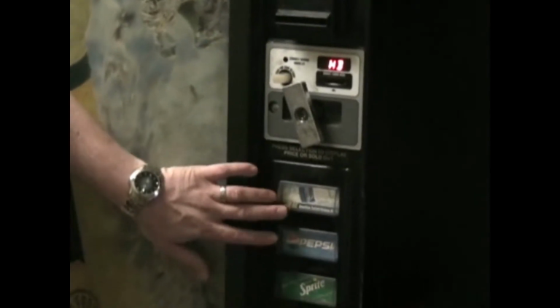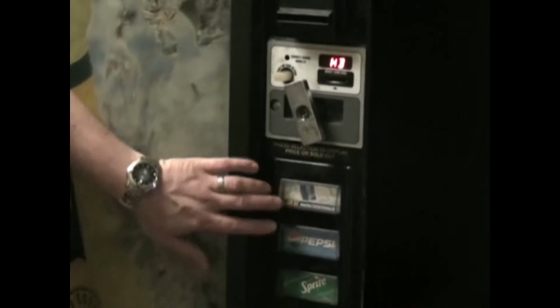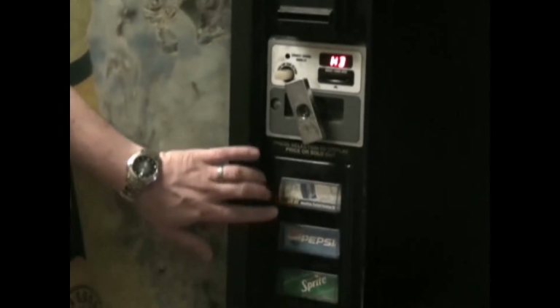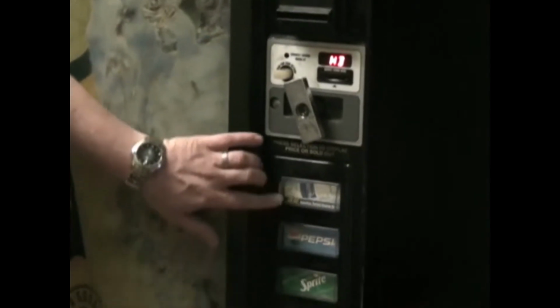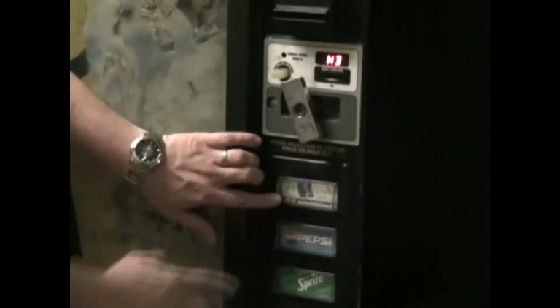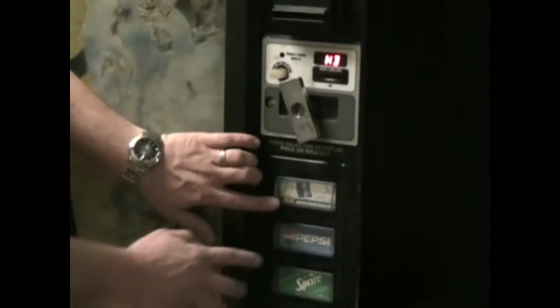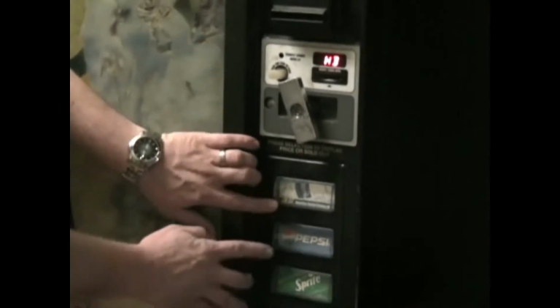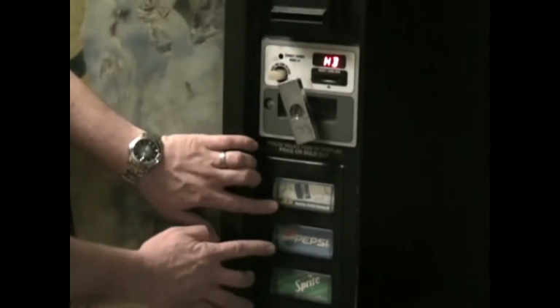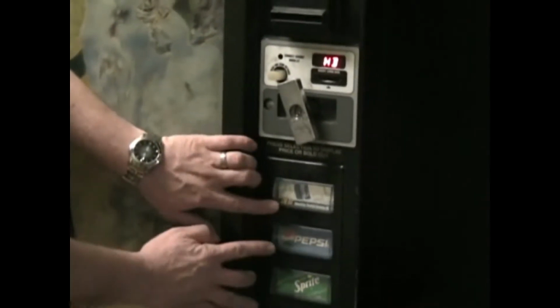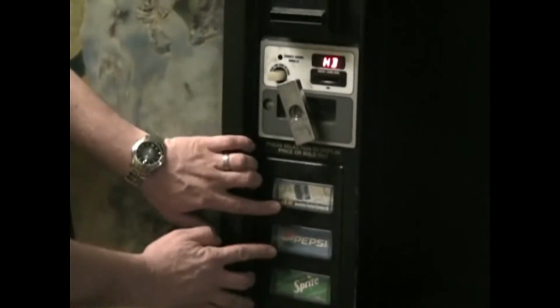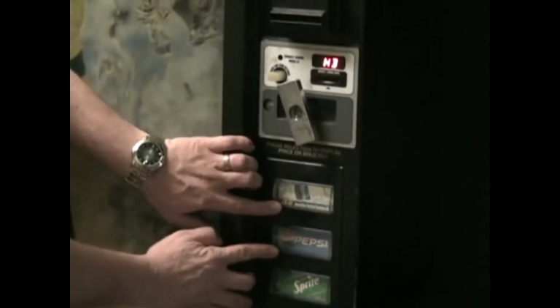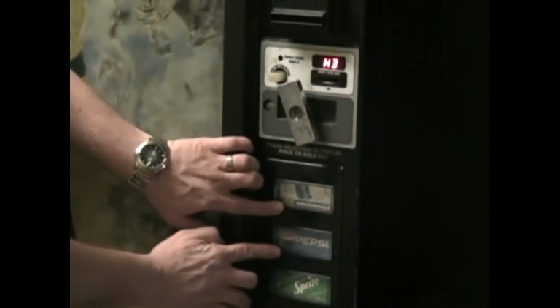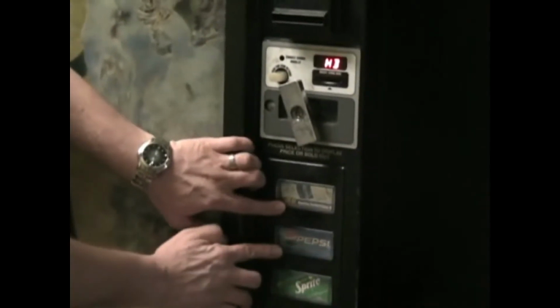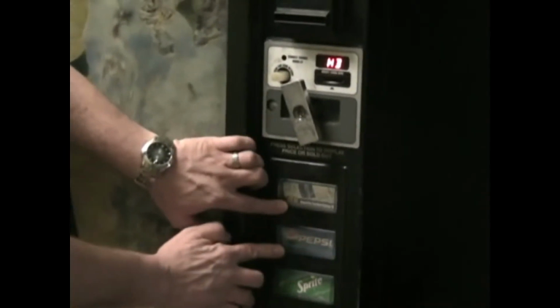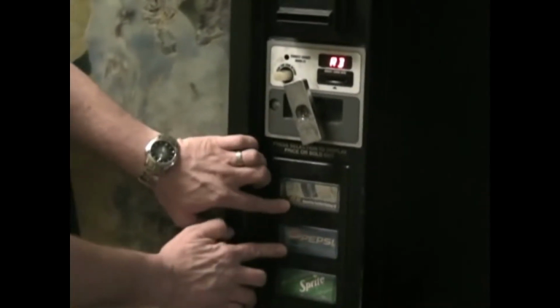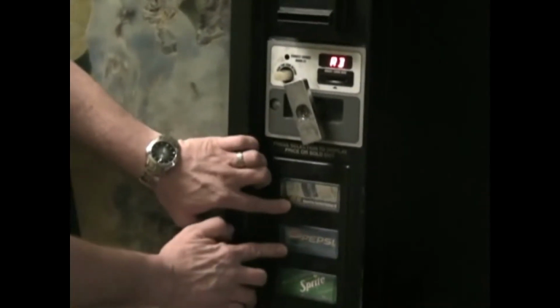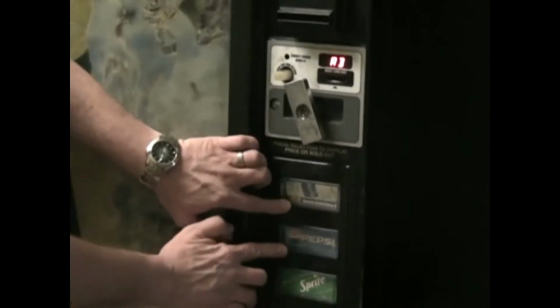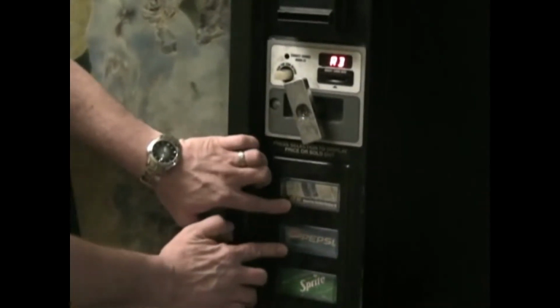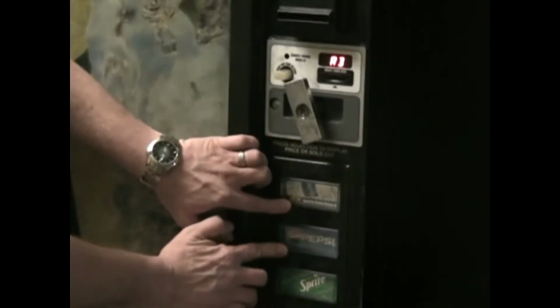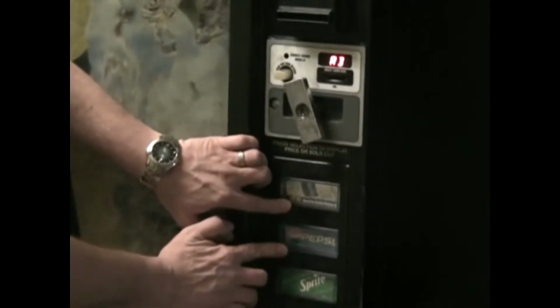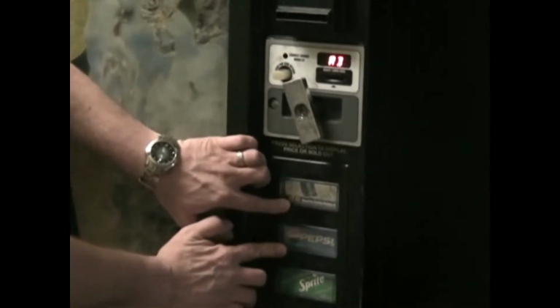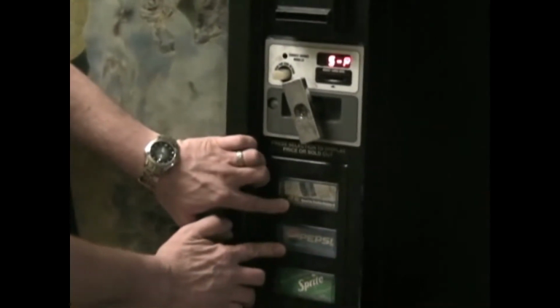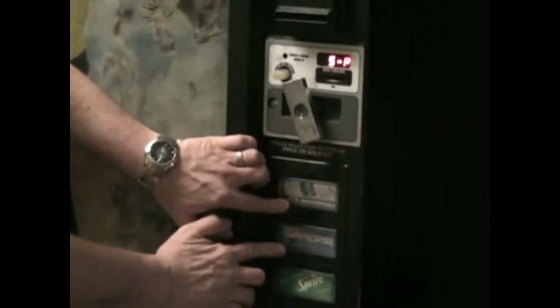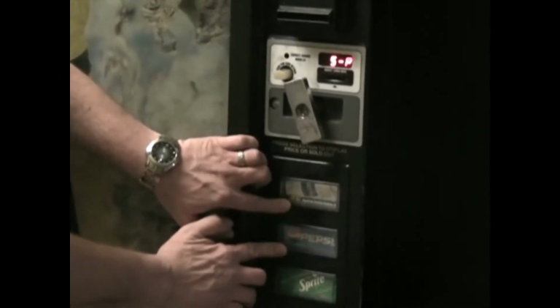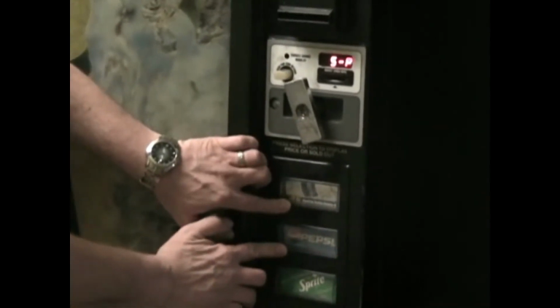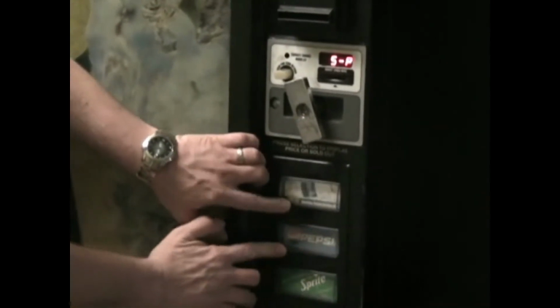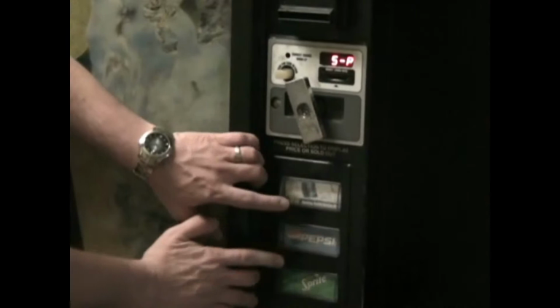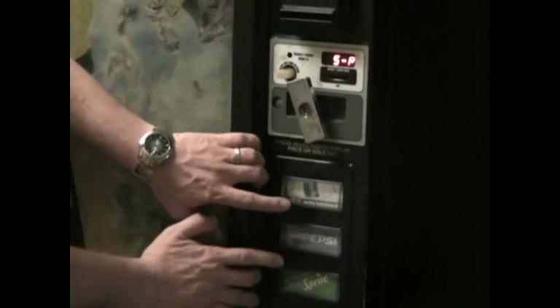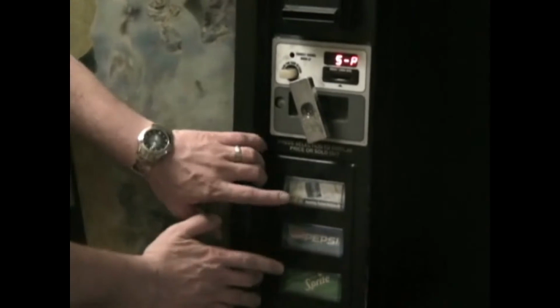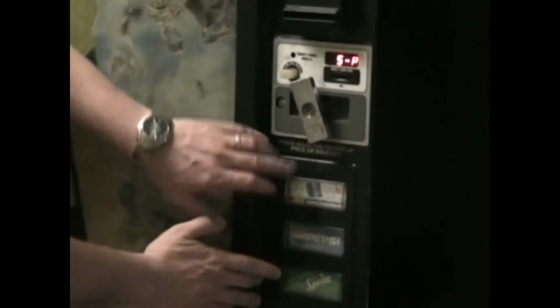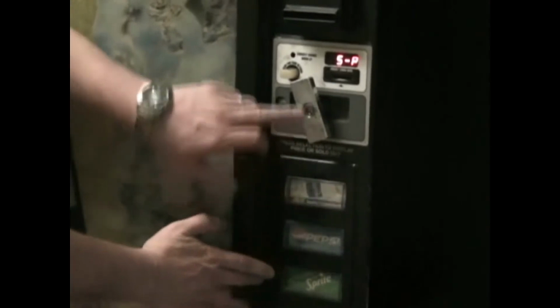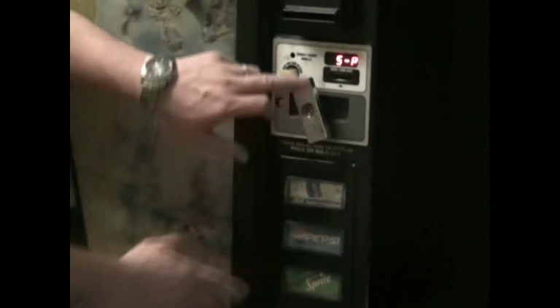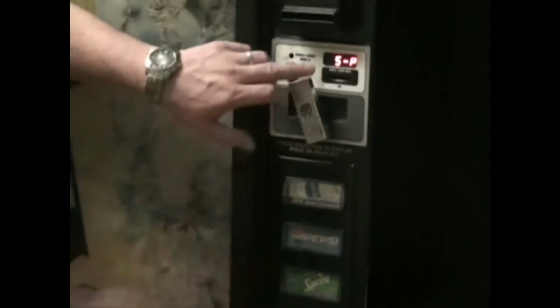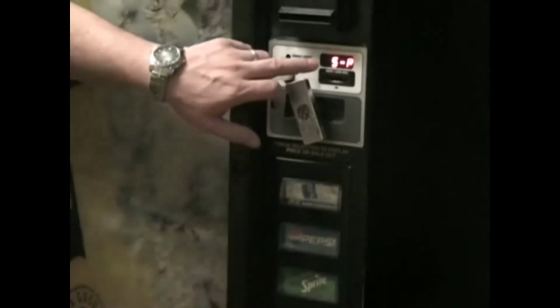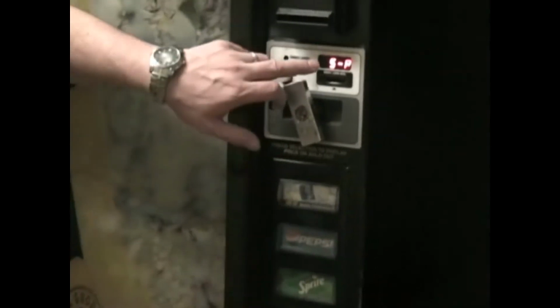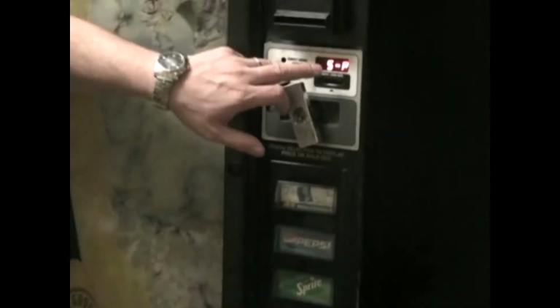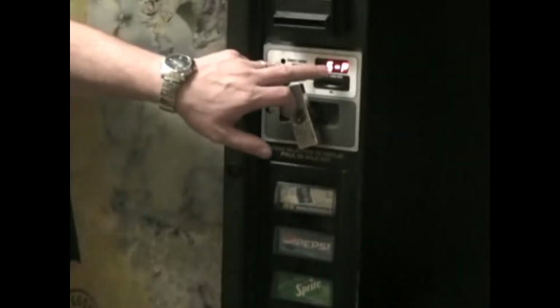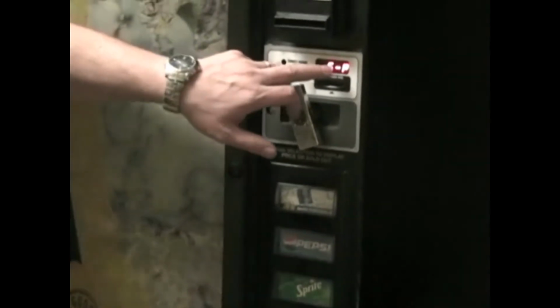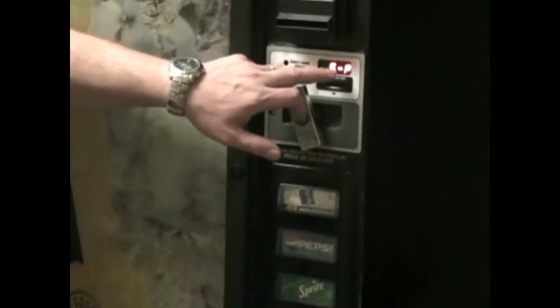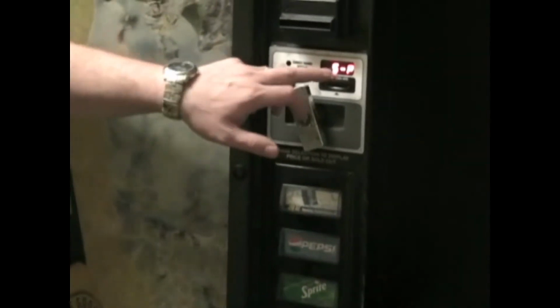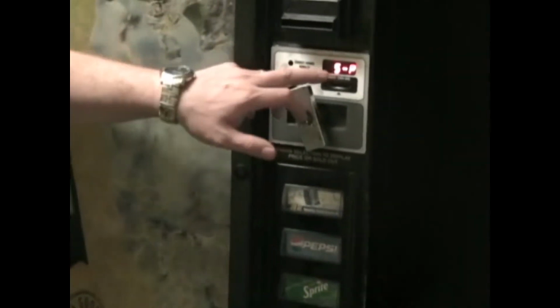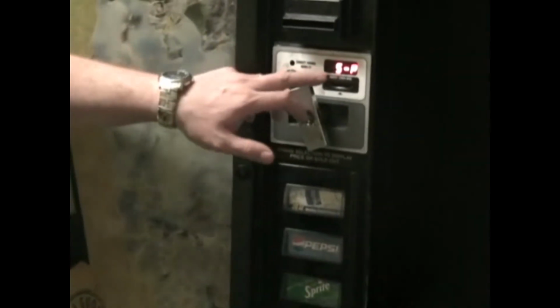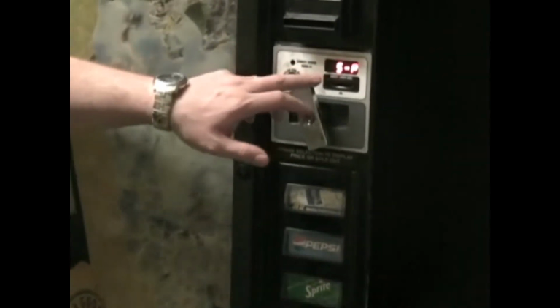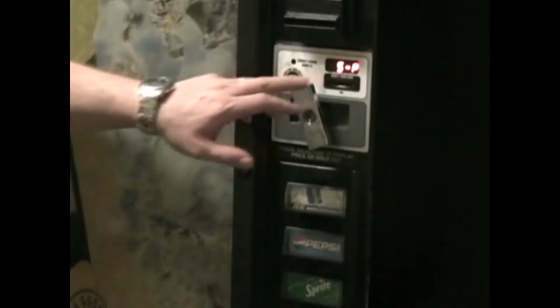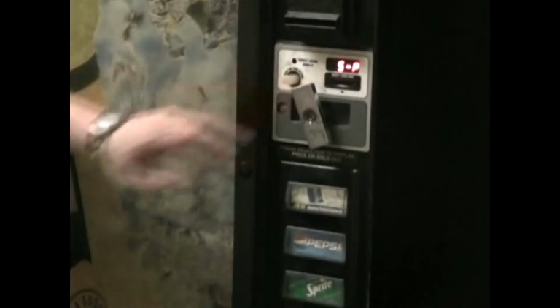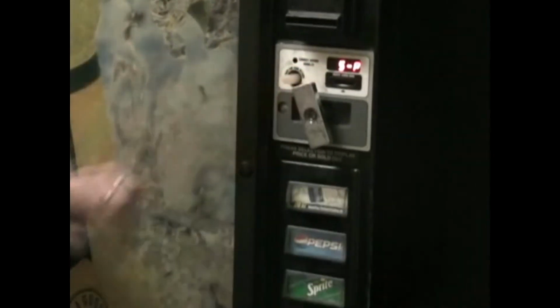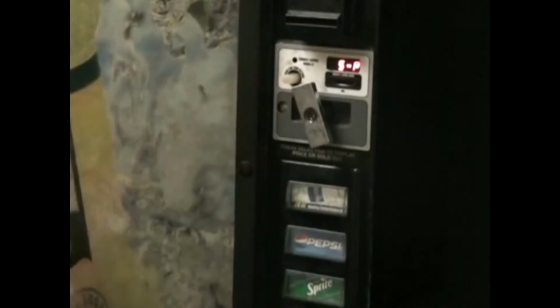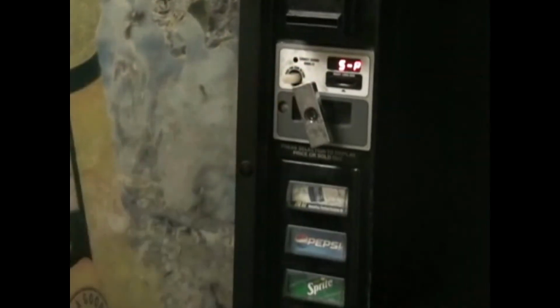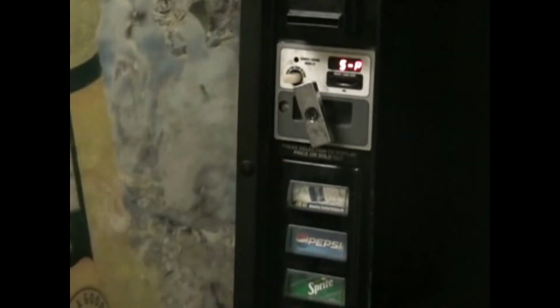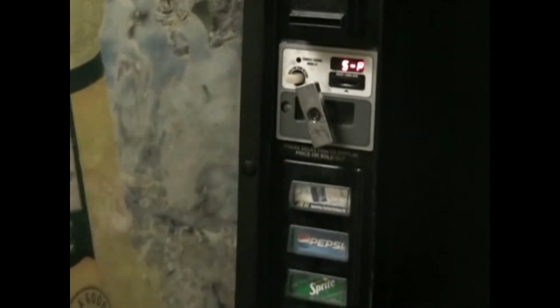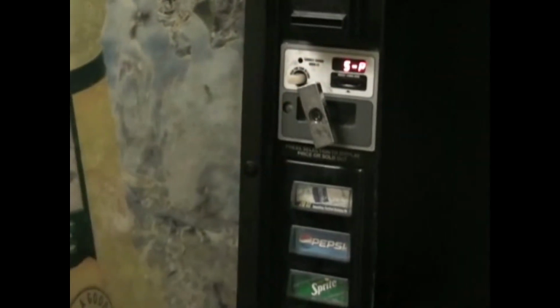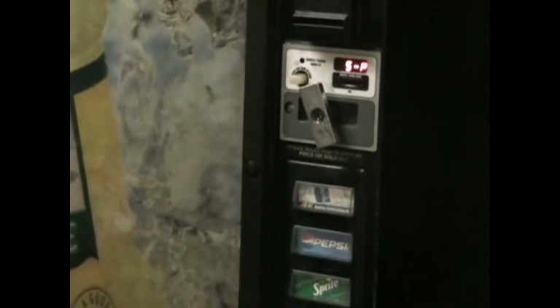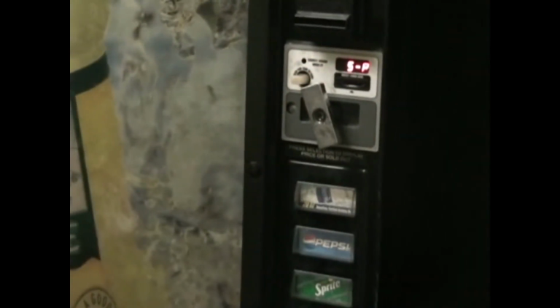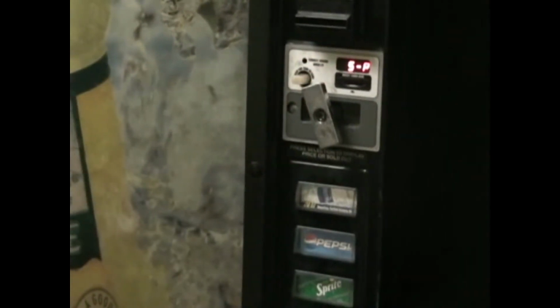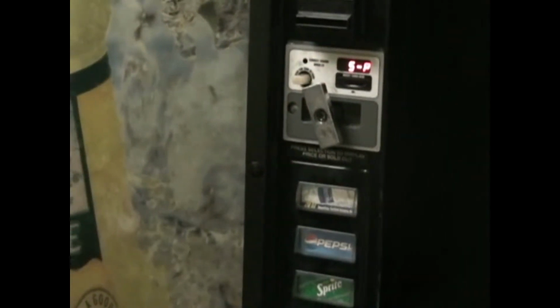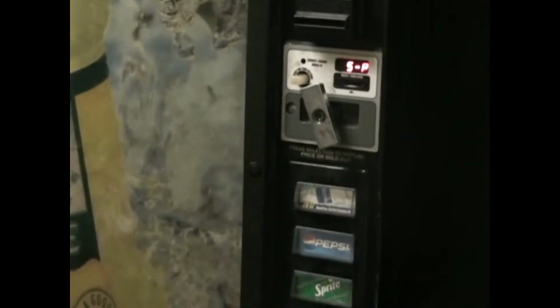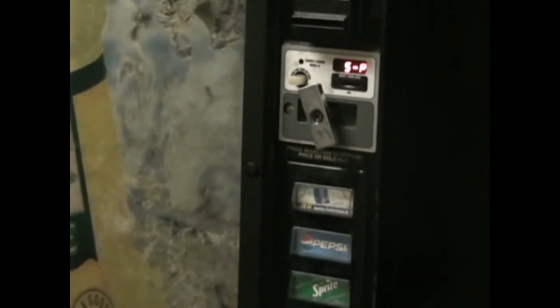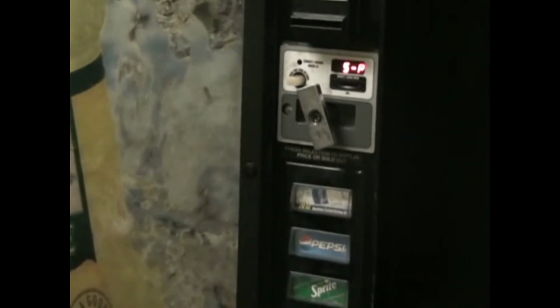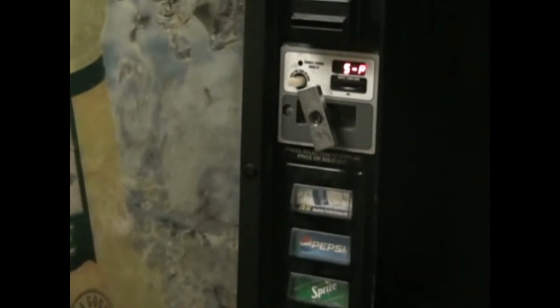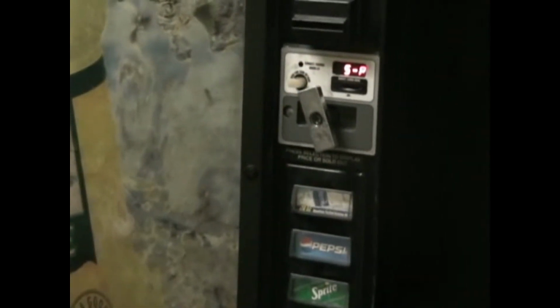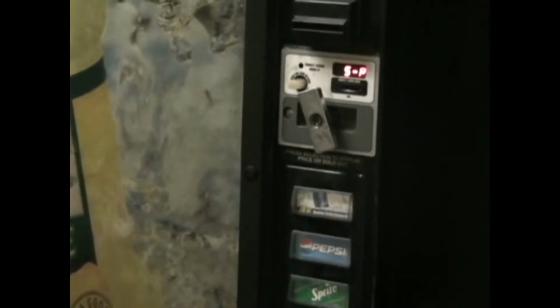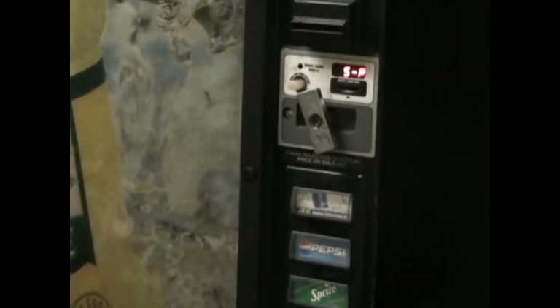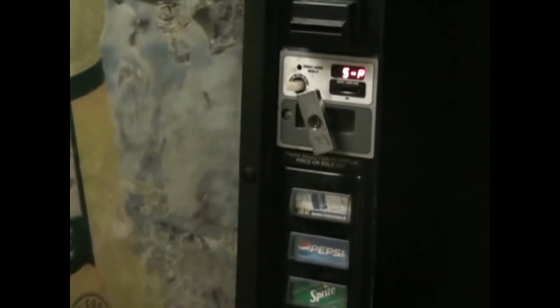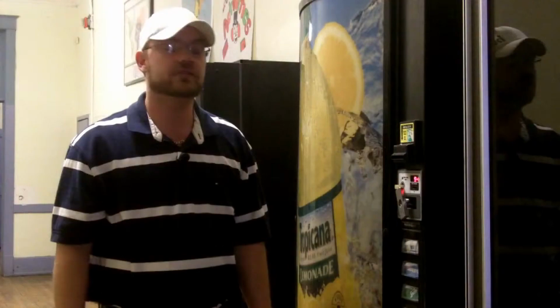You hold the top two buttons down simultaneously until you get to S-P. Now you're ready to set the price.